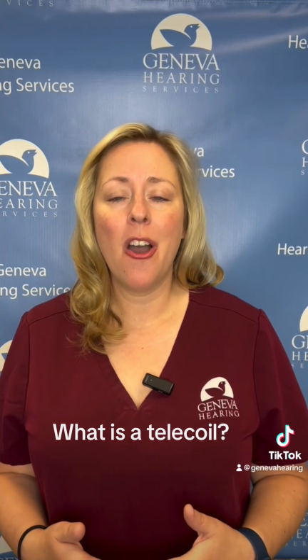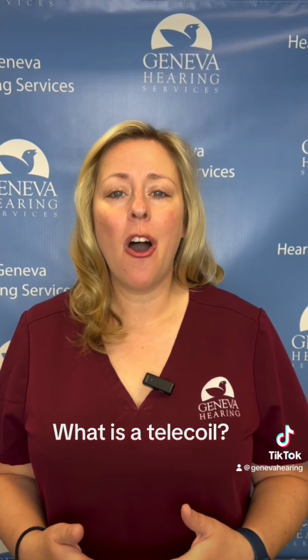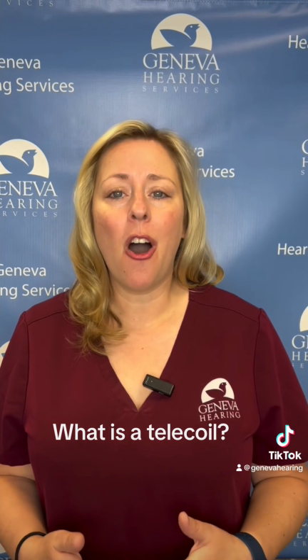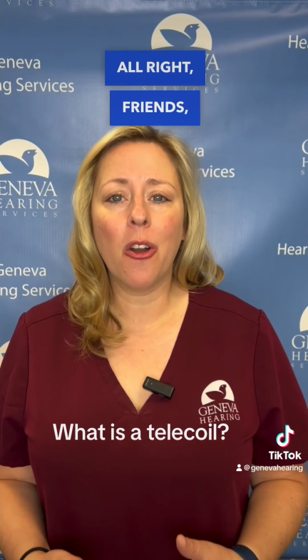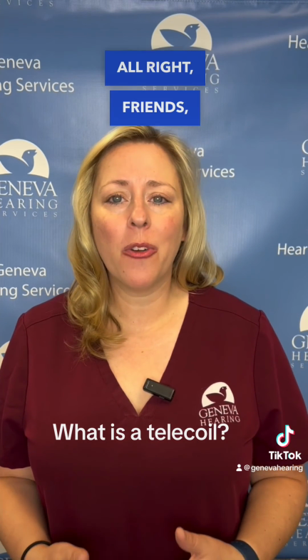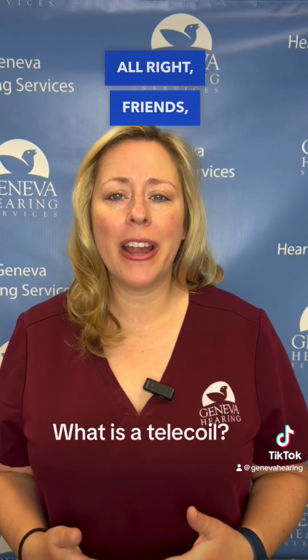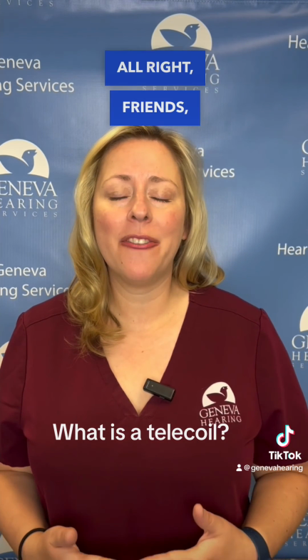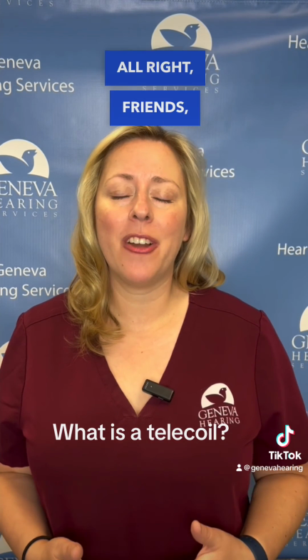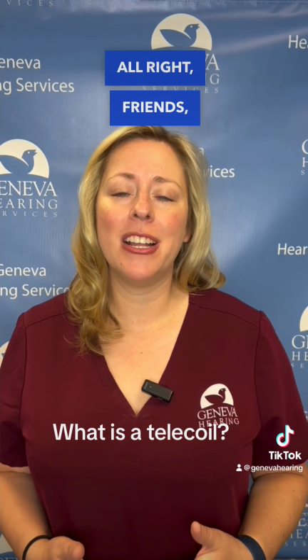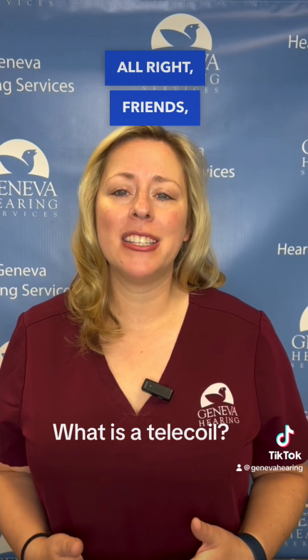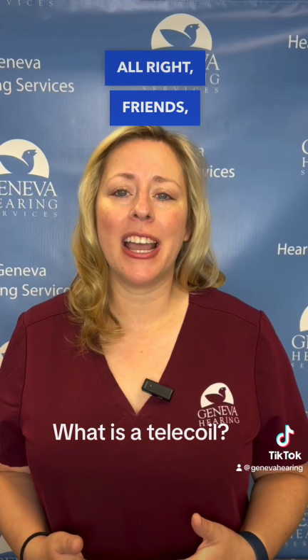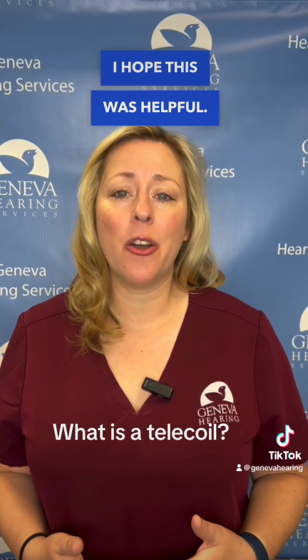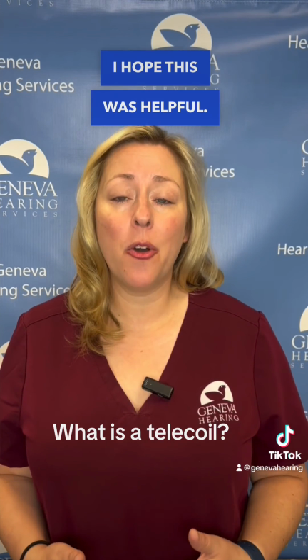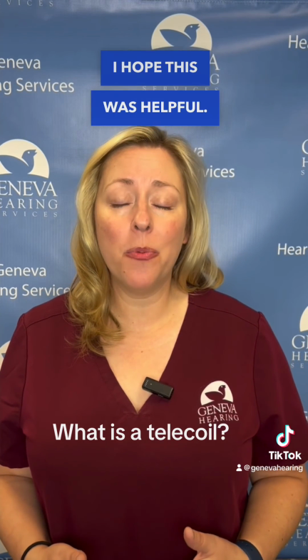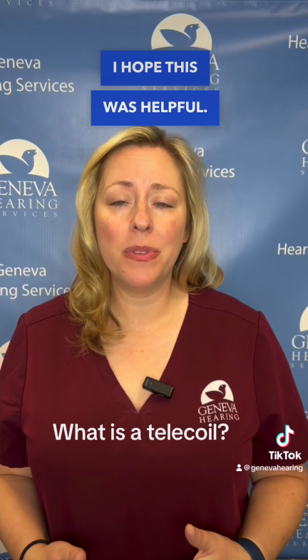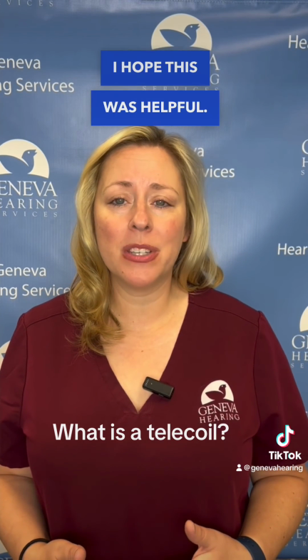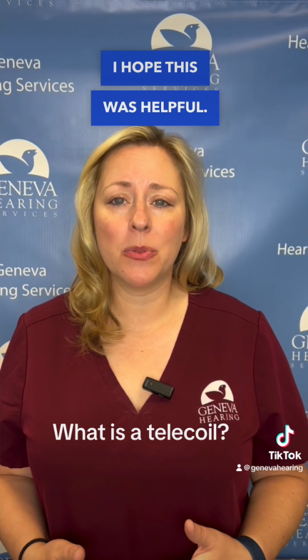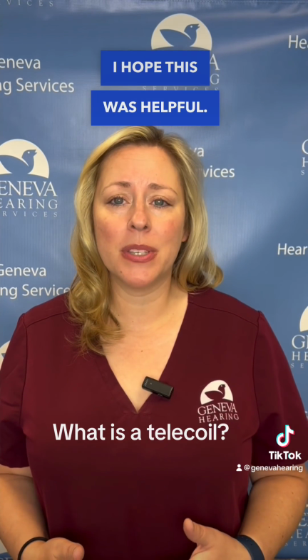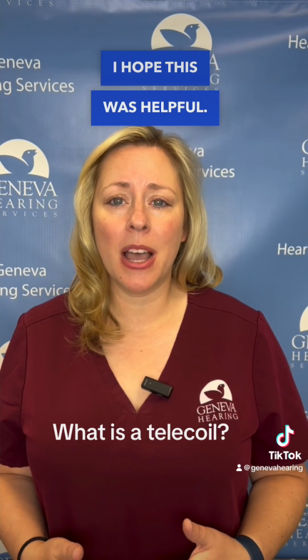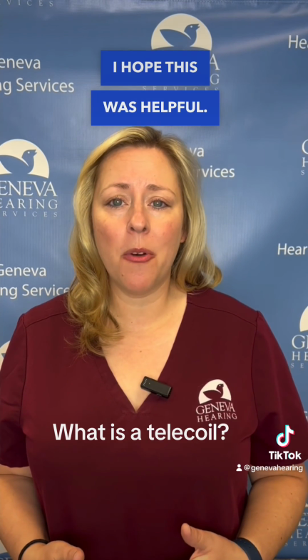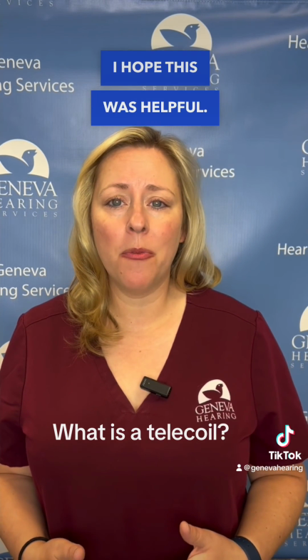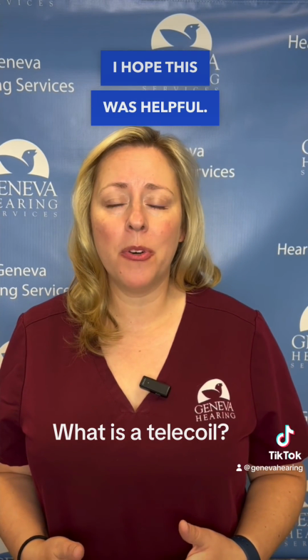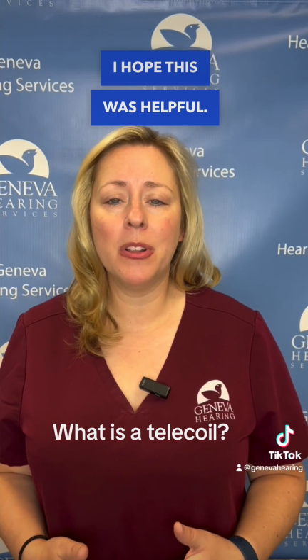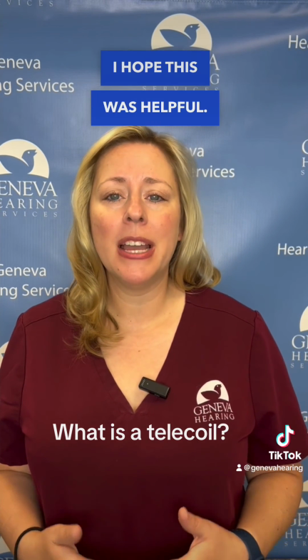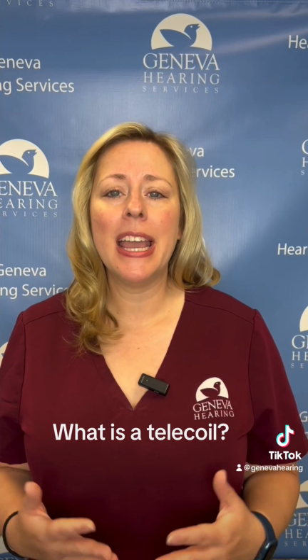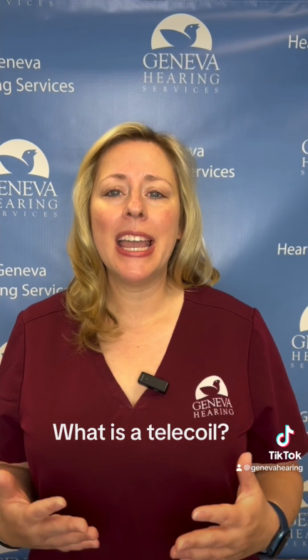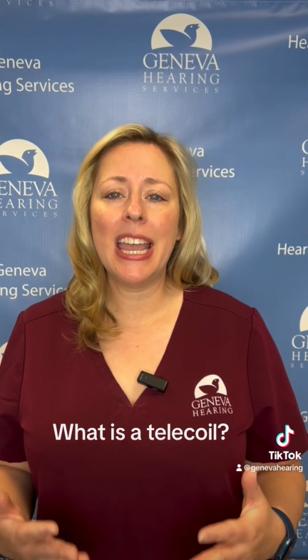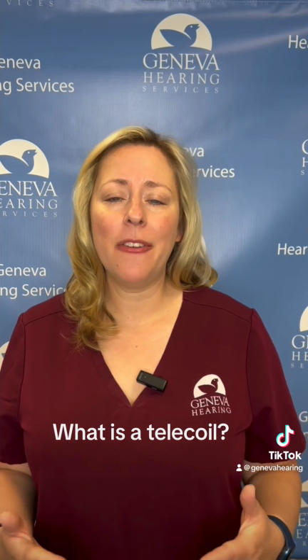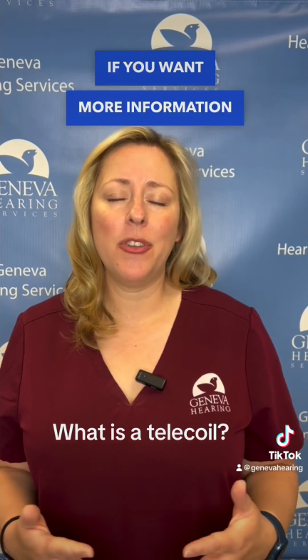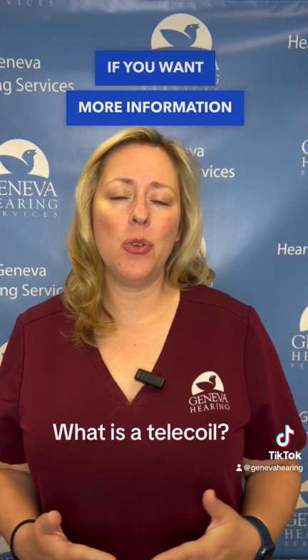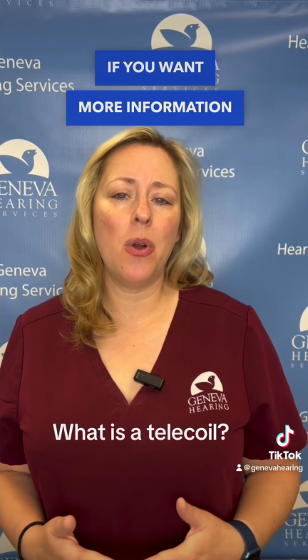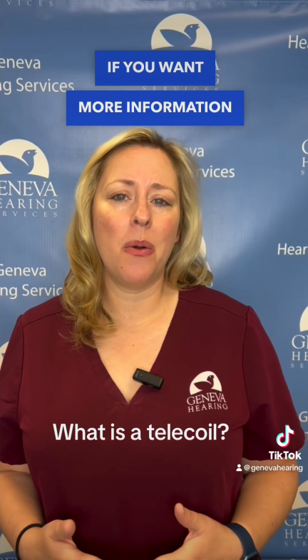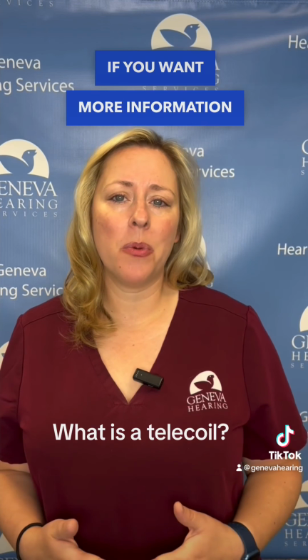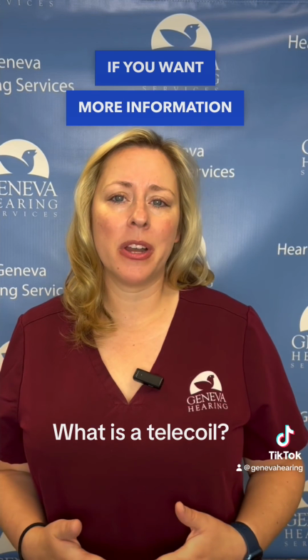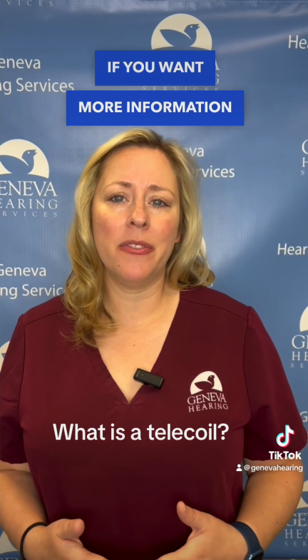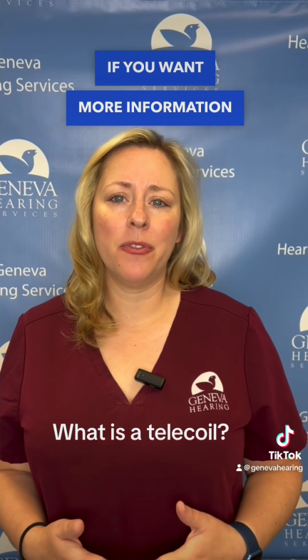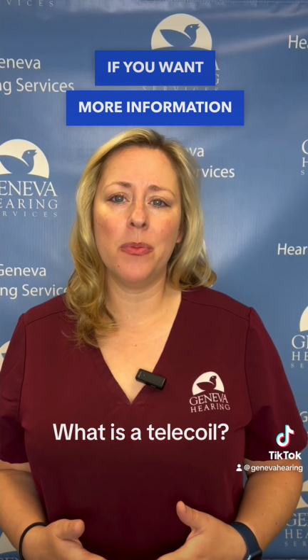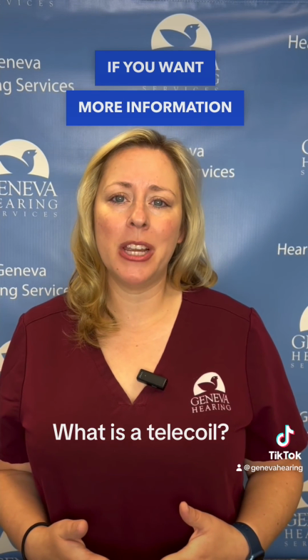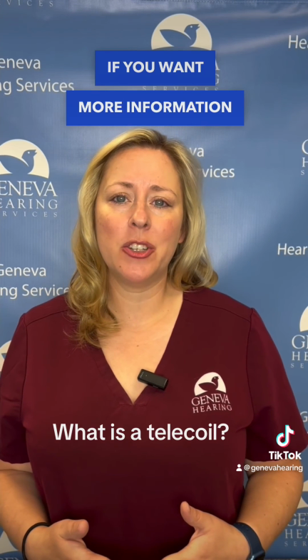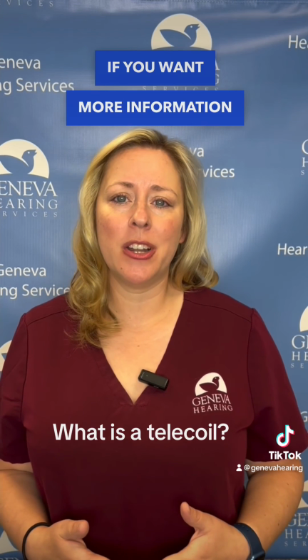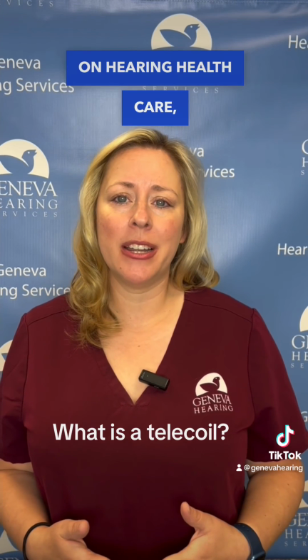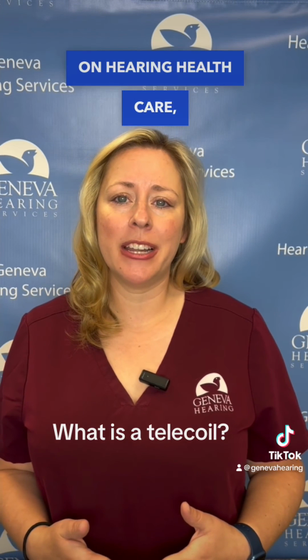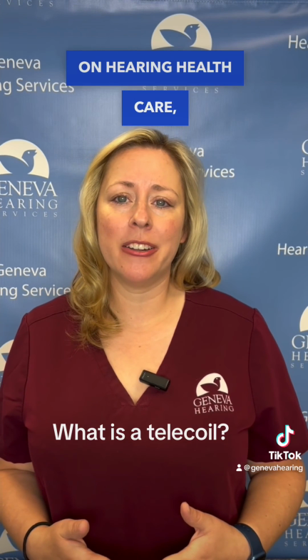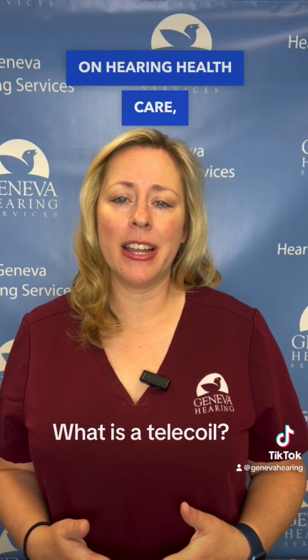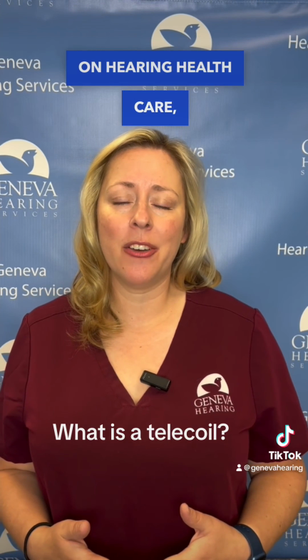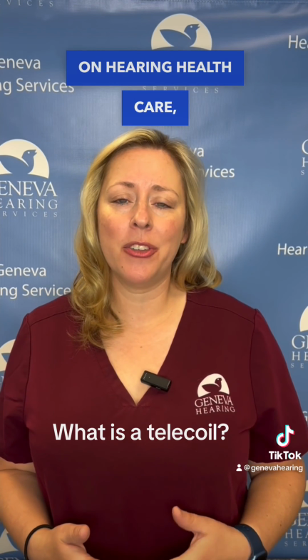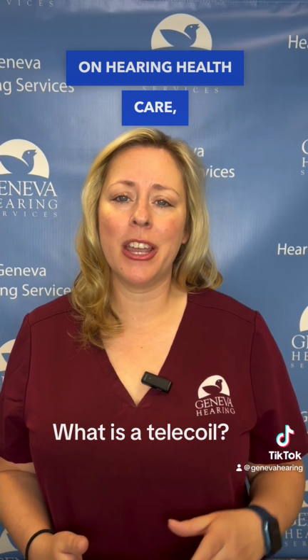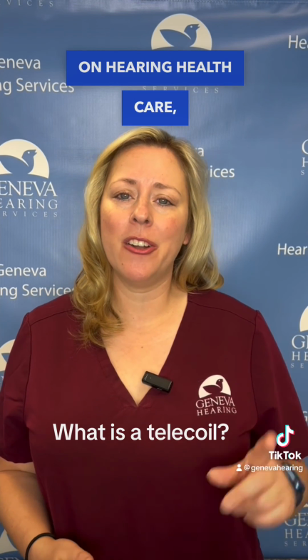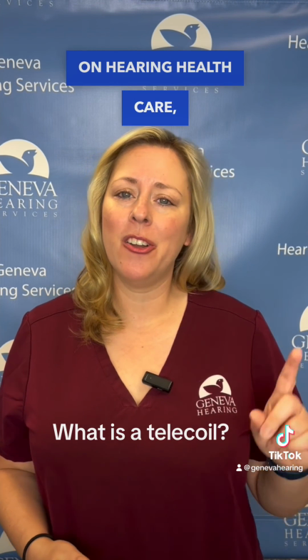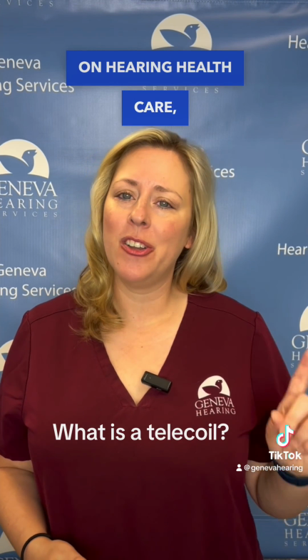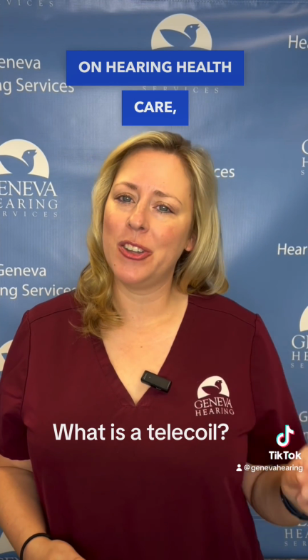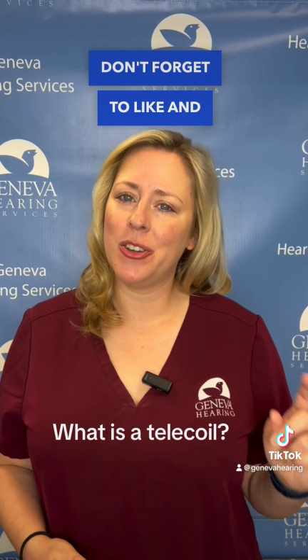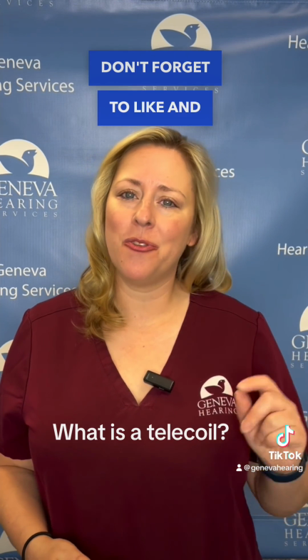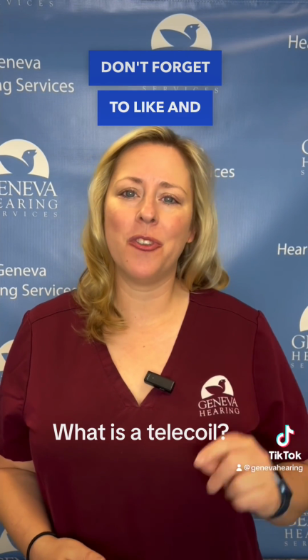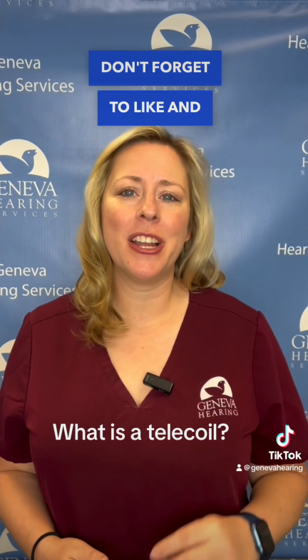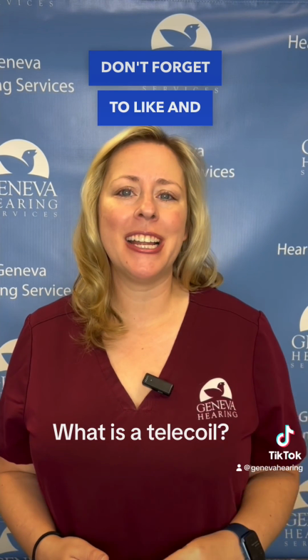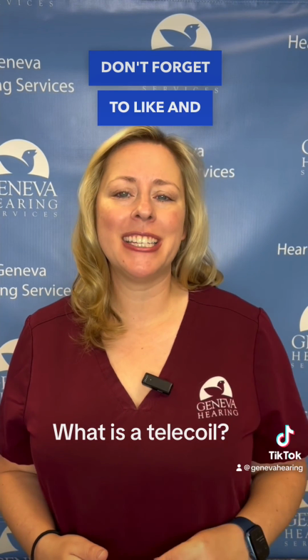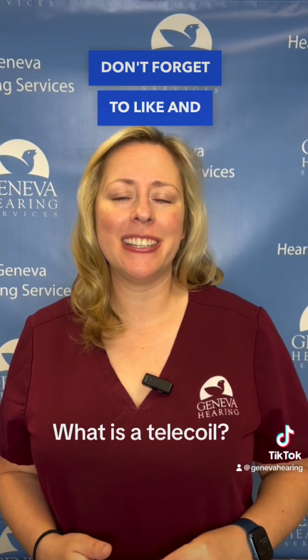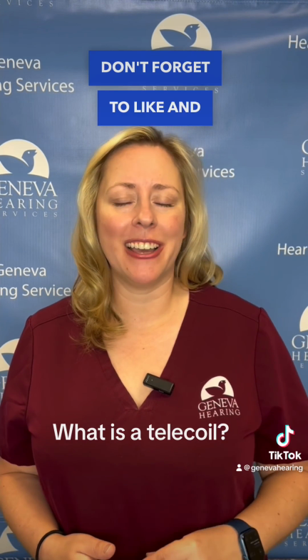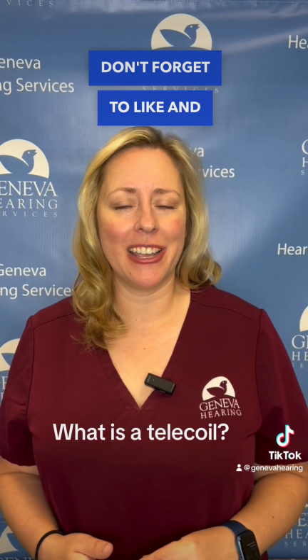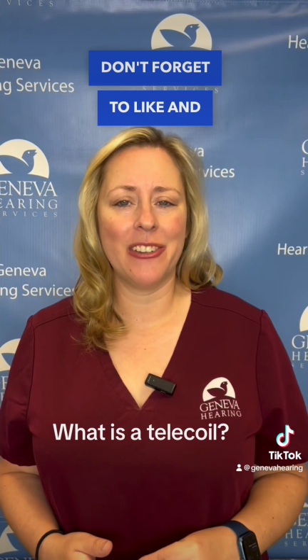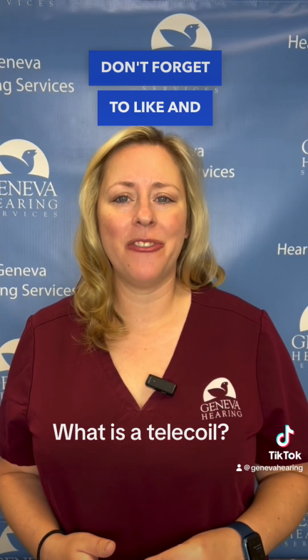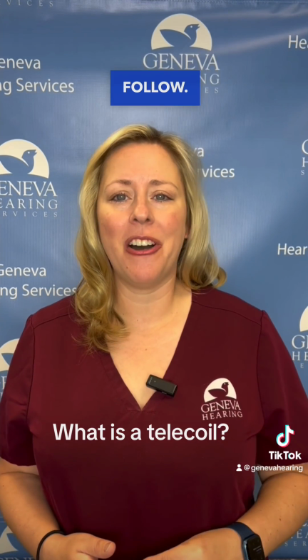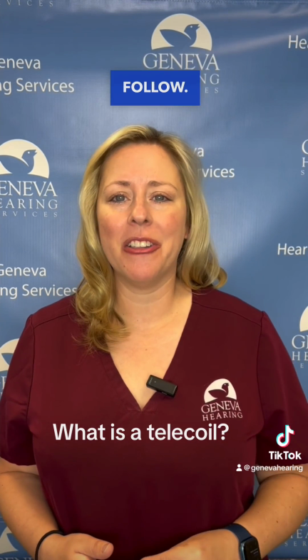All right, friends, I hope this was helpful. If you want more information on hearing healthcare, don't forget to like and follow.